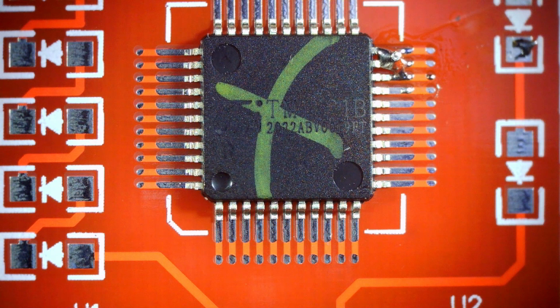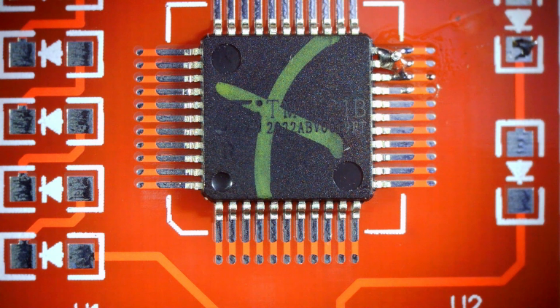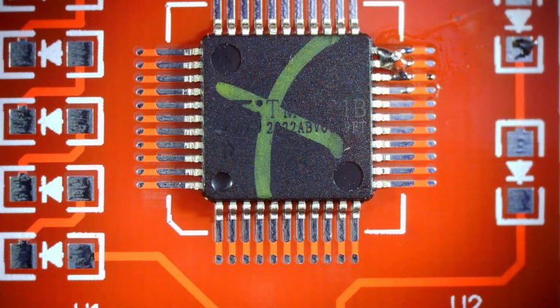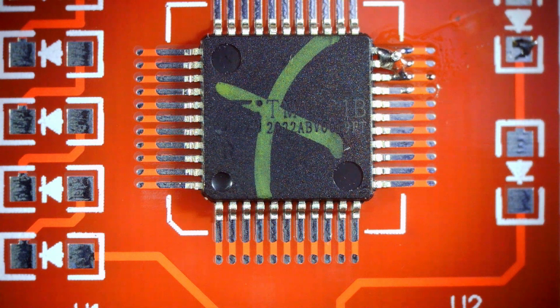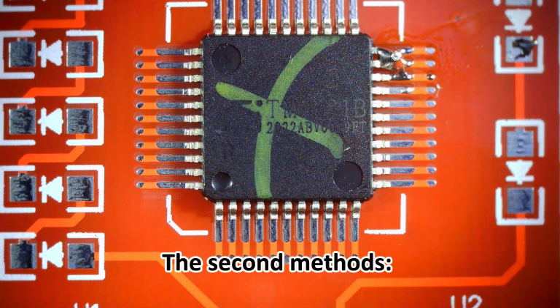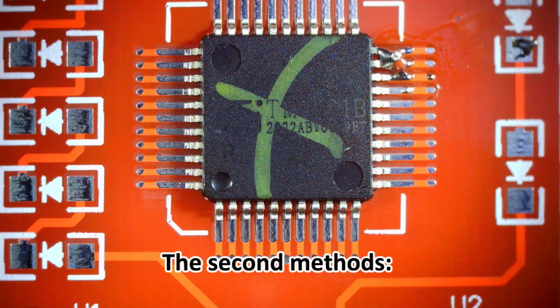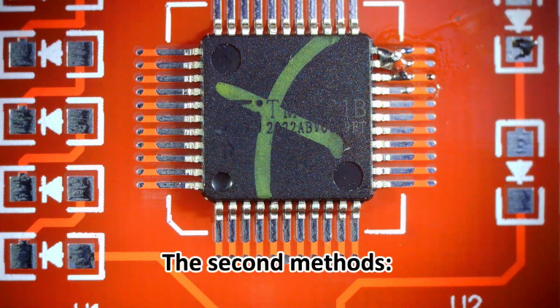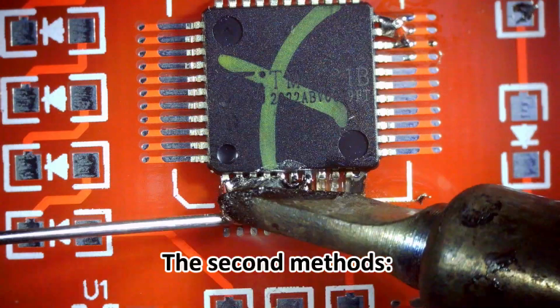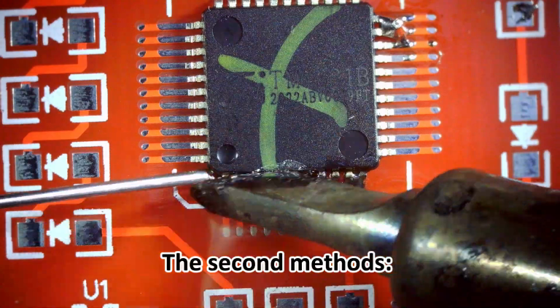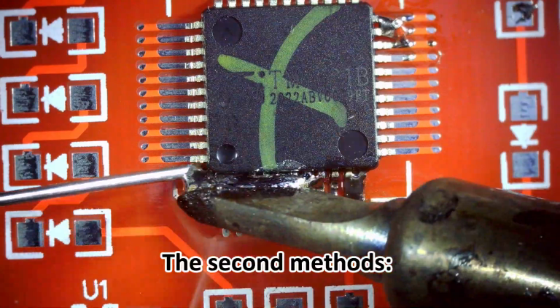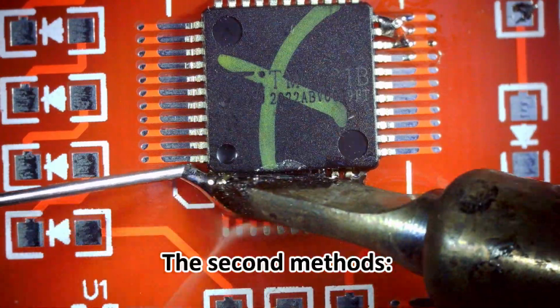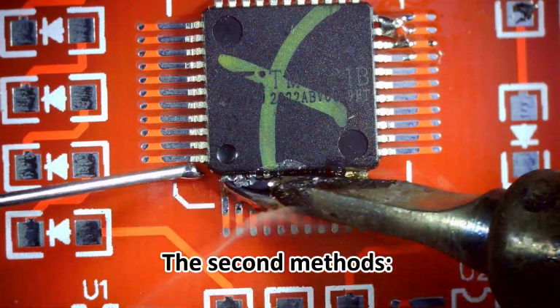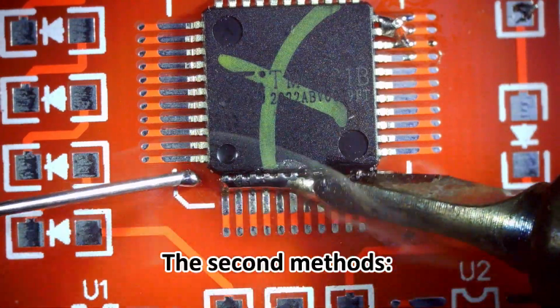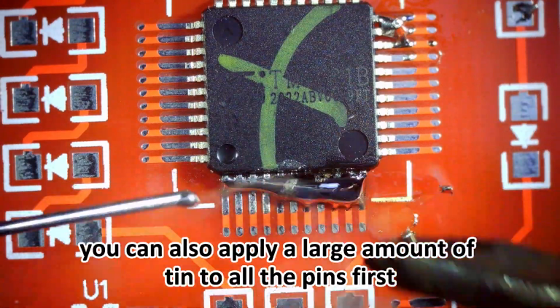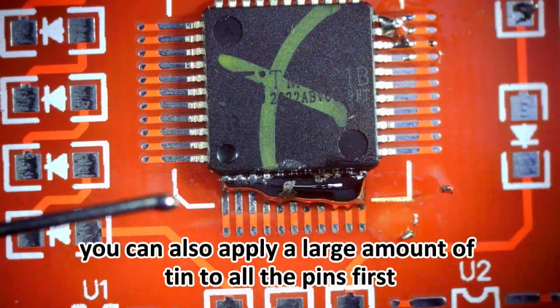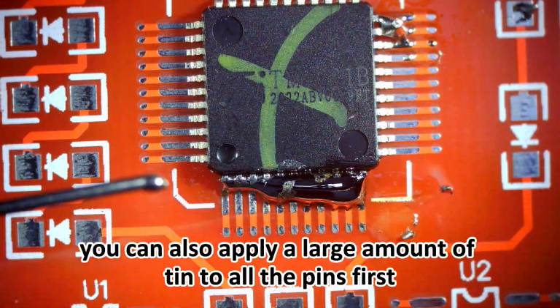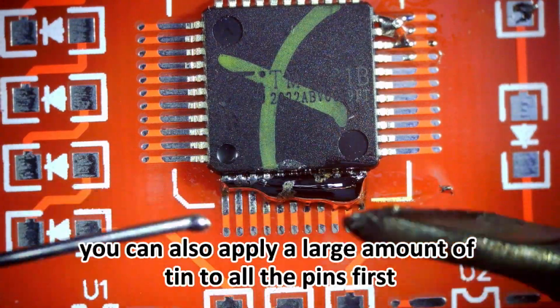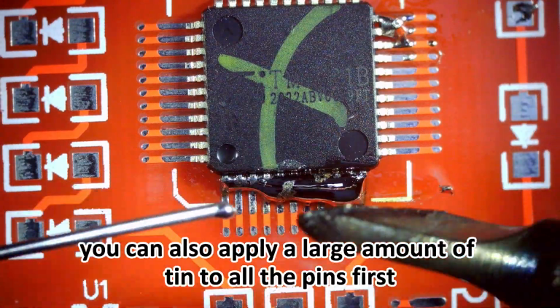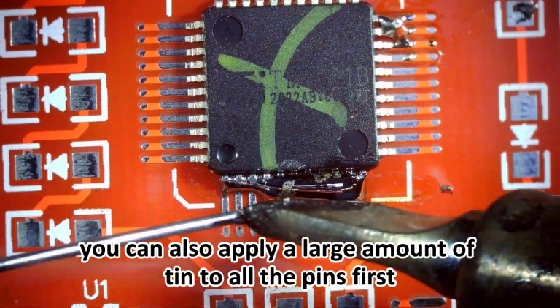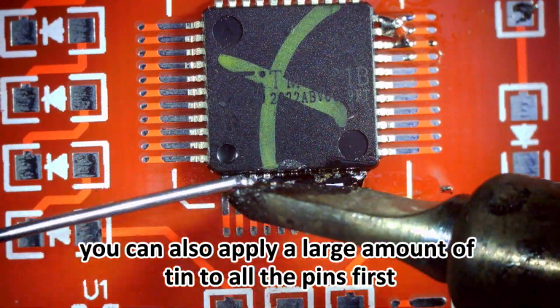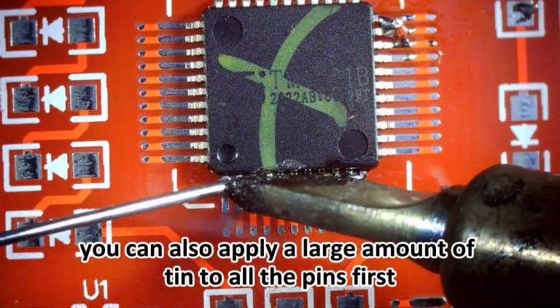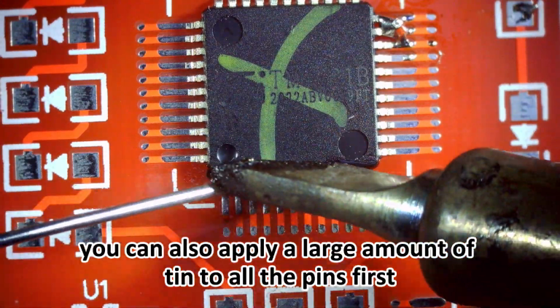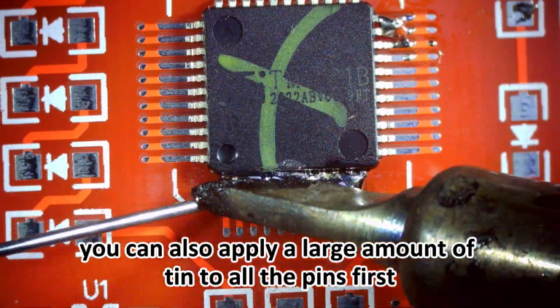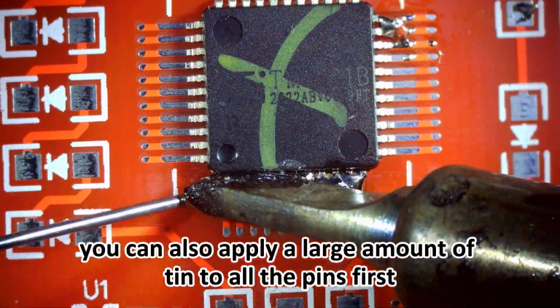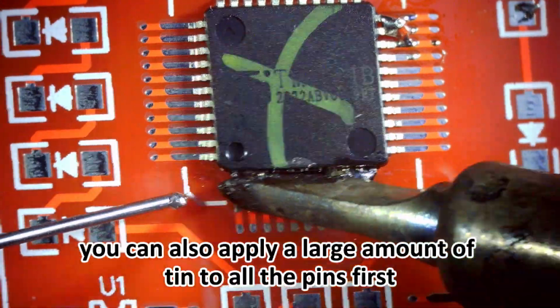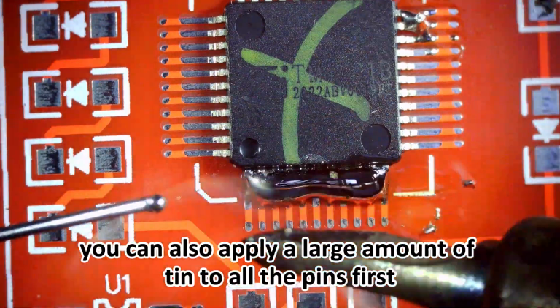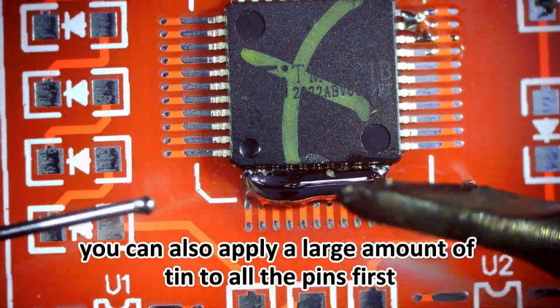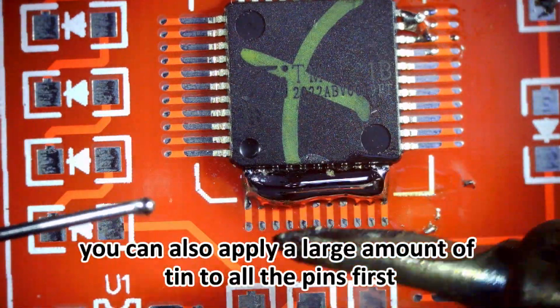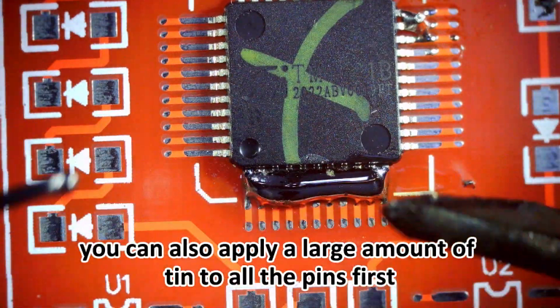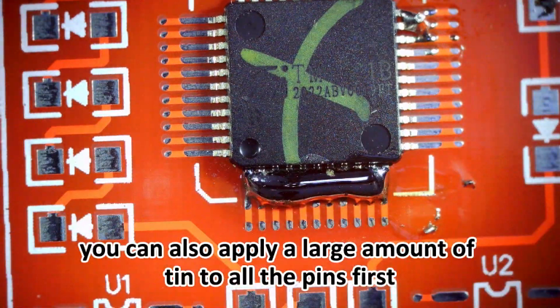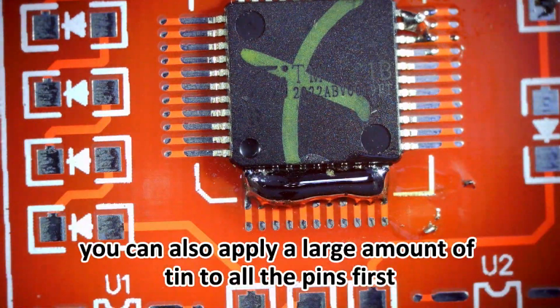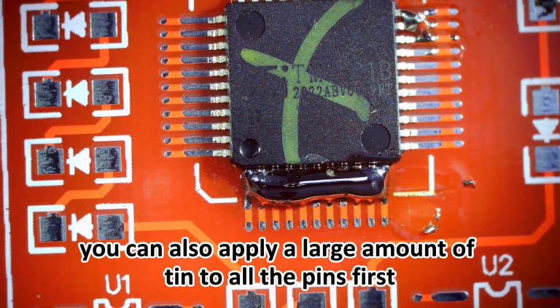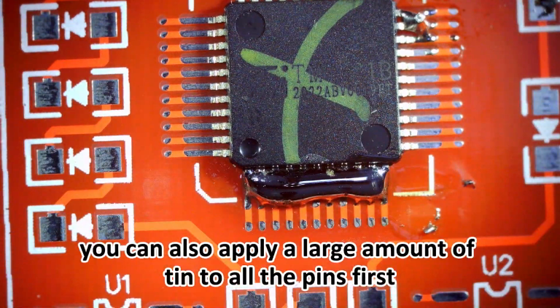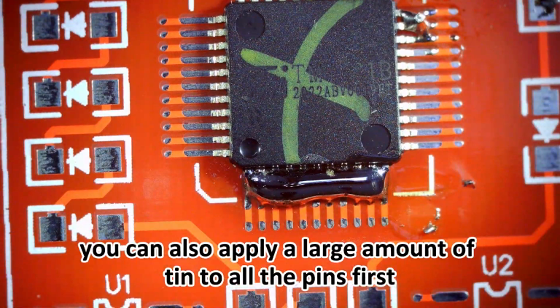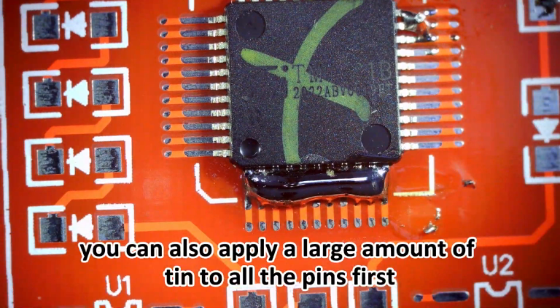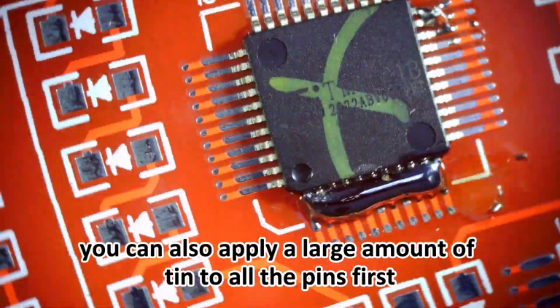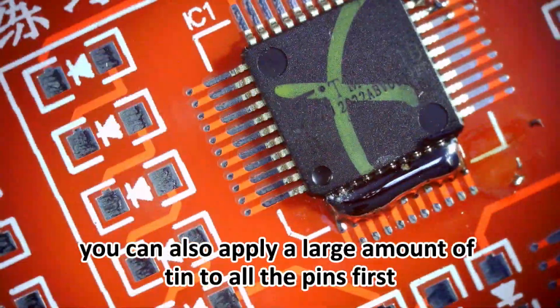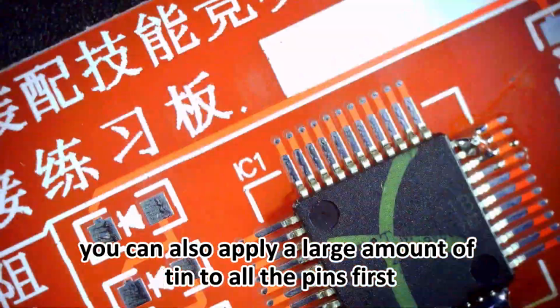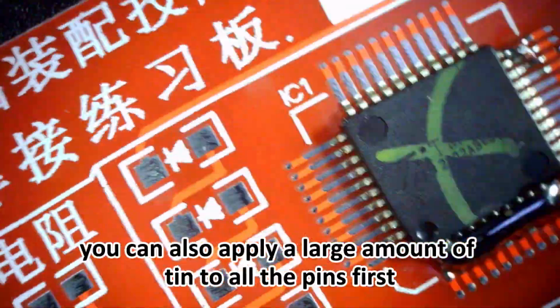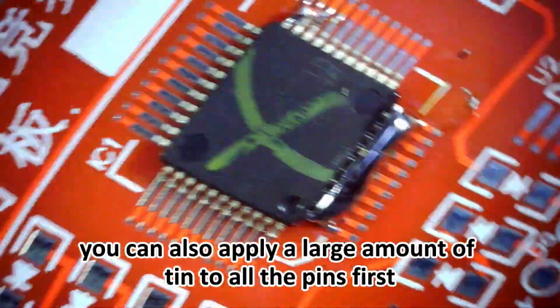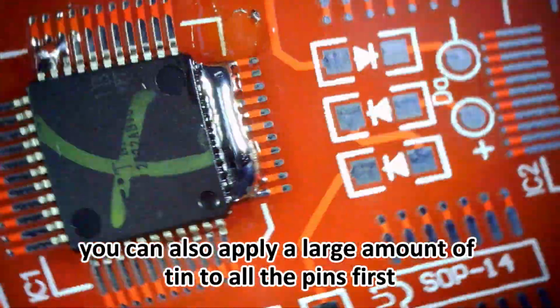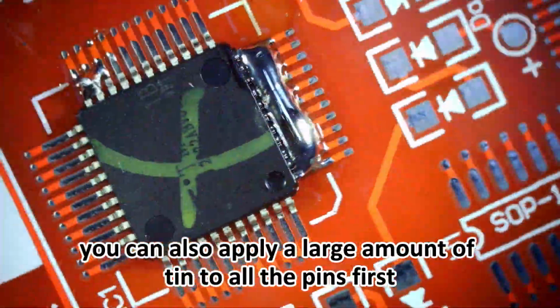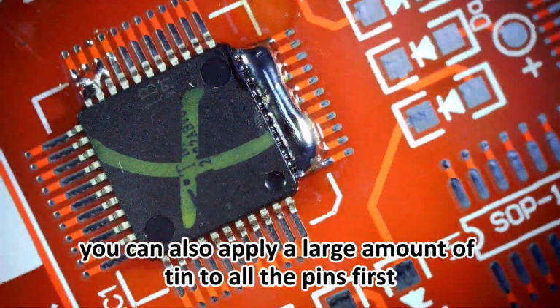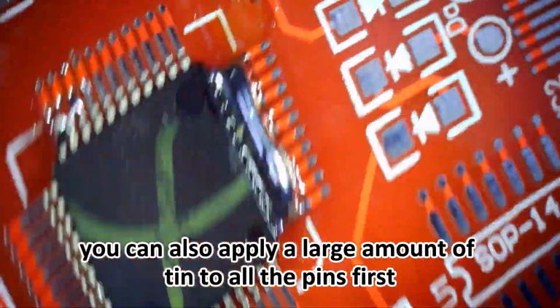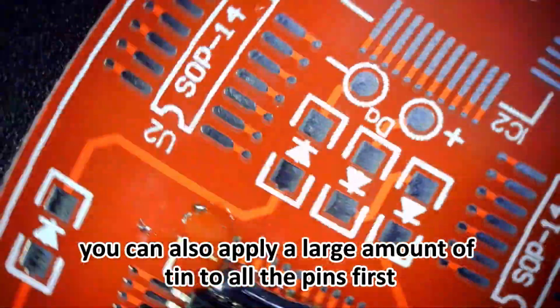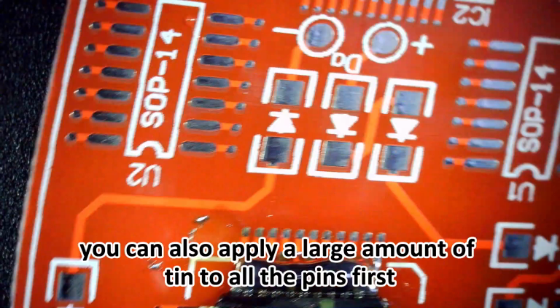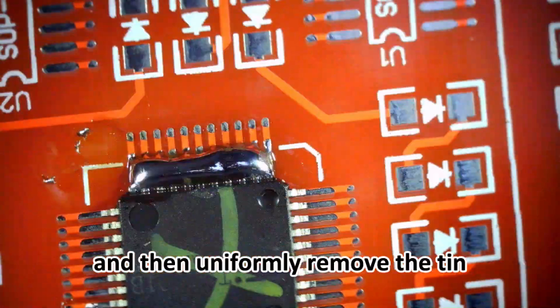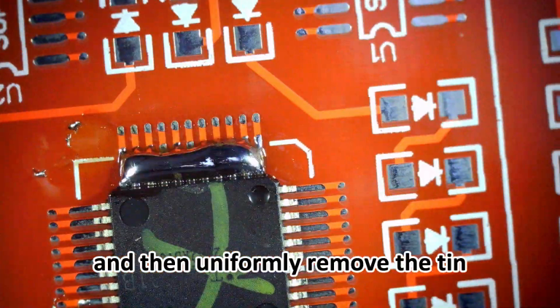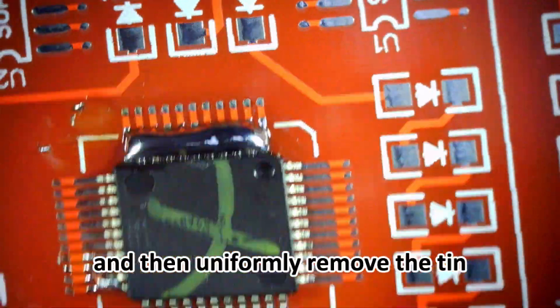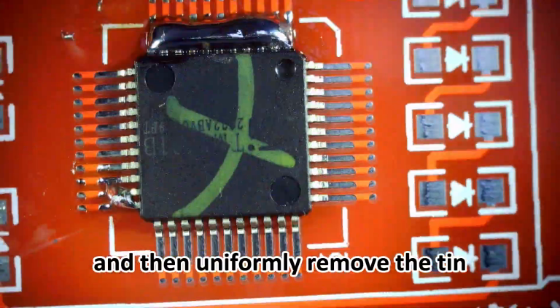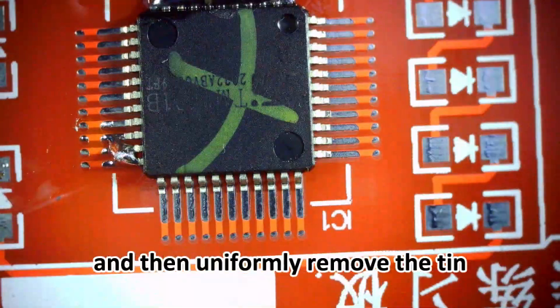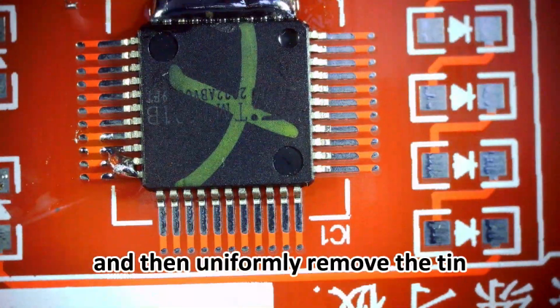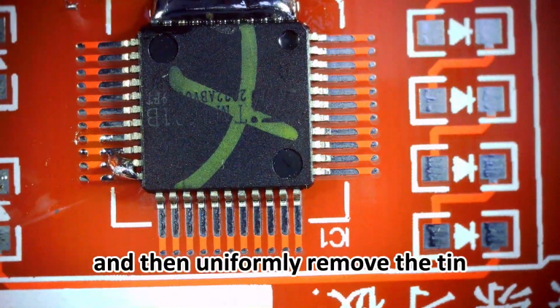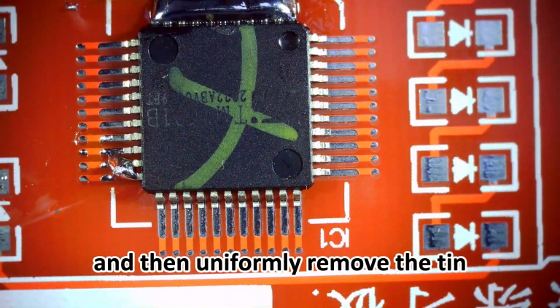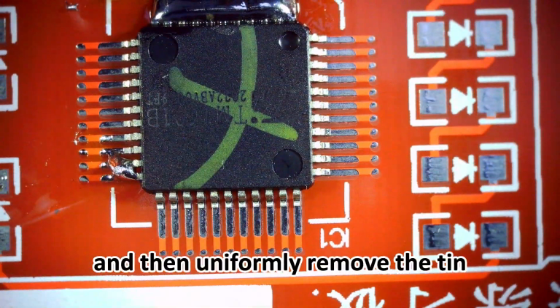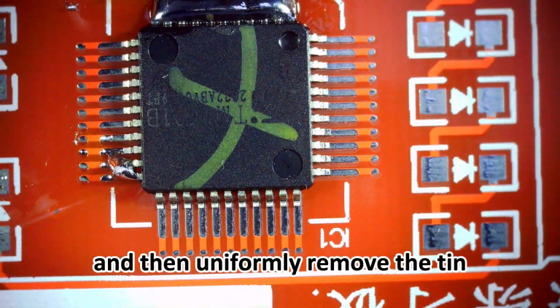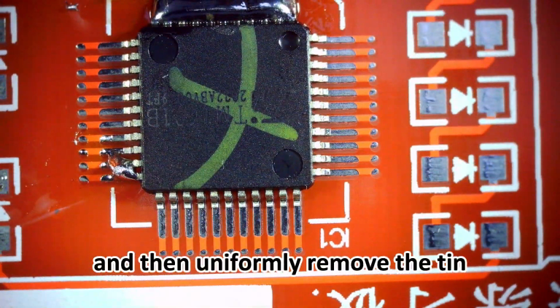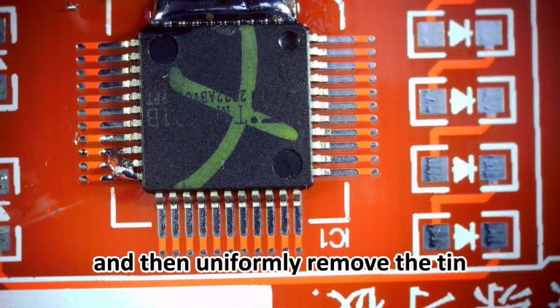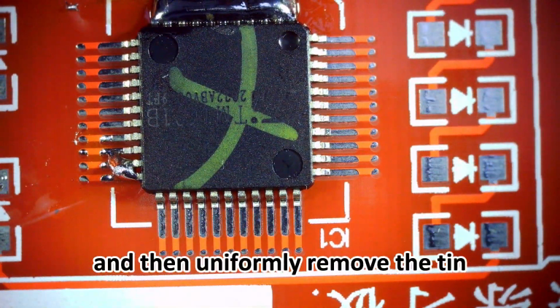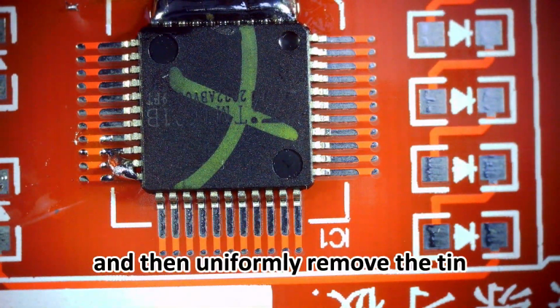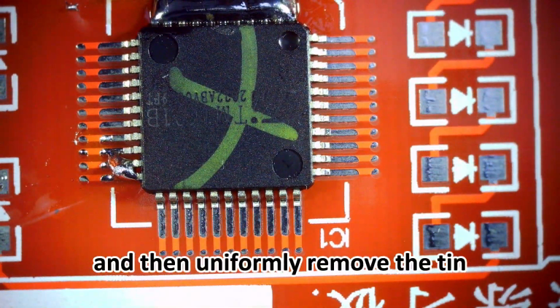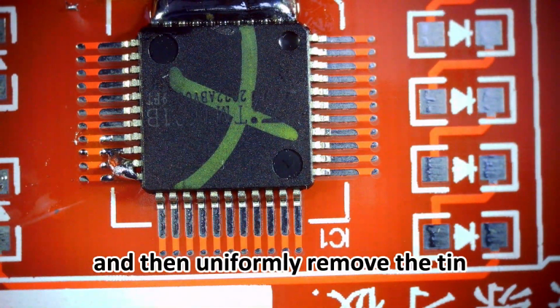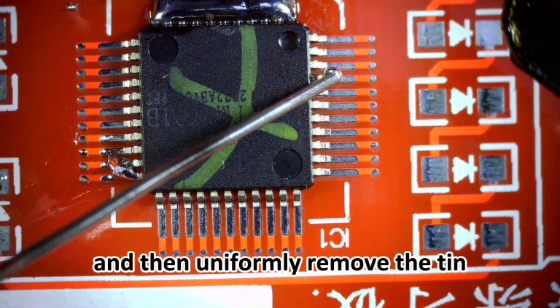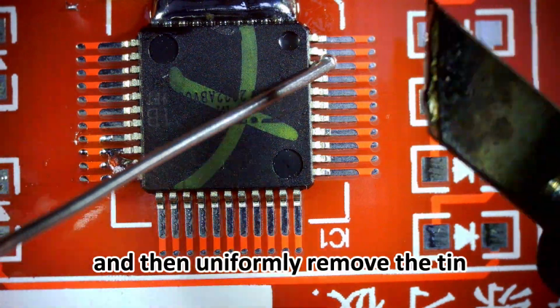The second method is you can also apply a large amount of tin to all the pins first, and then uniformly remove the tin.